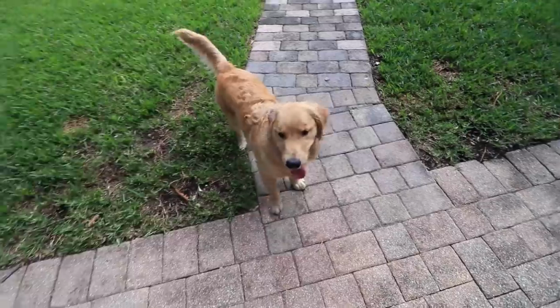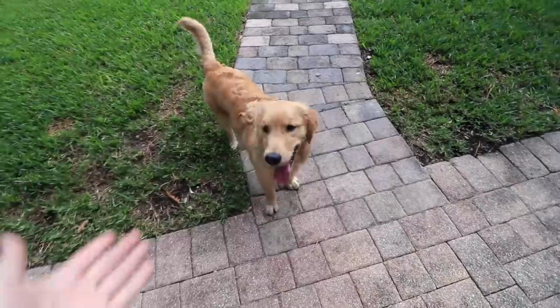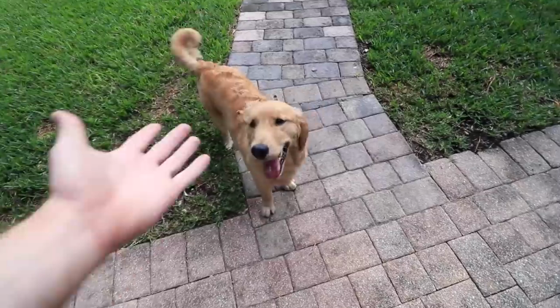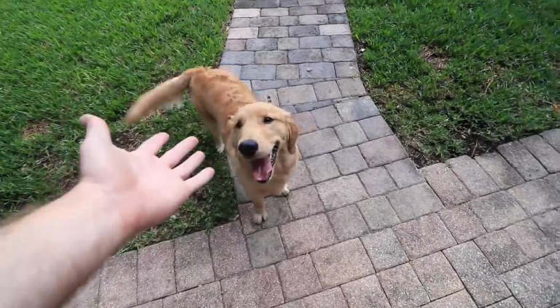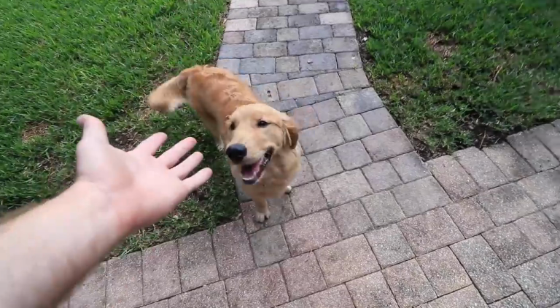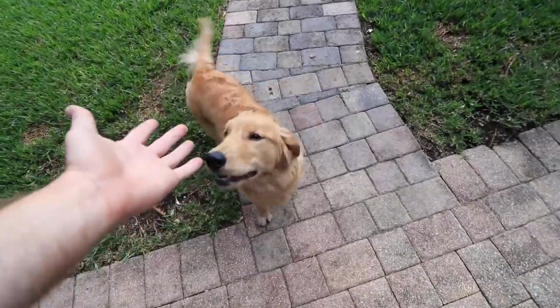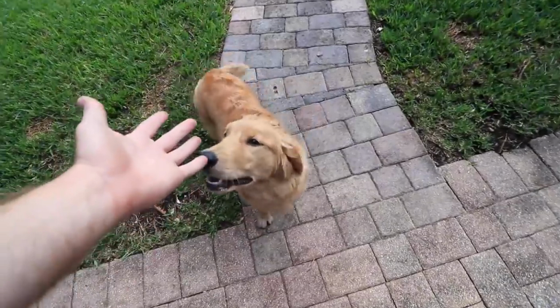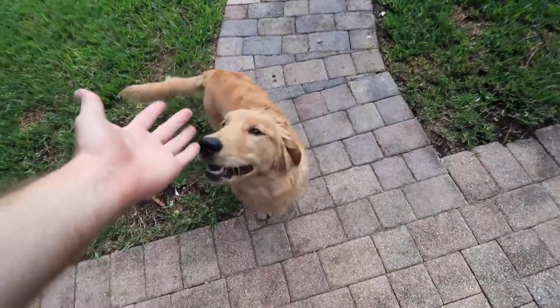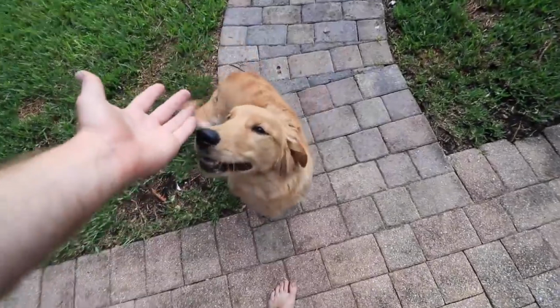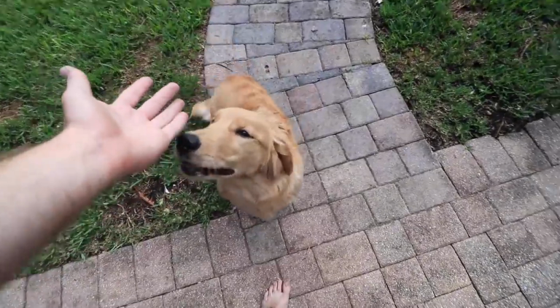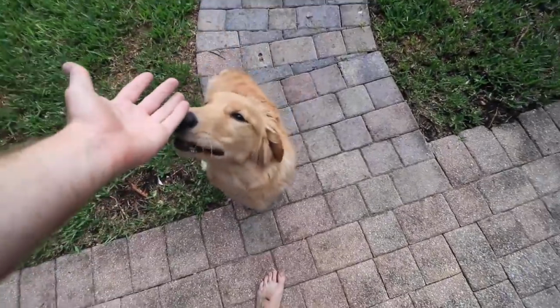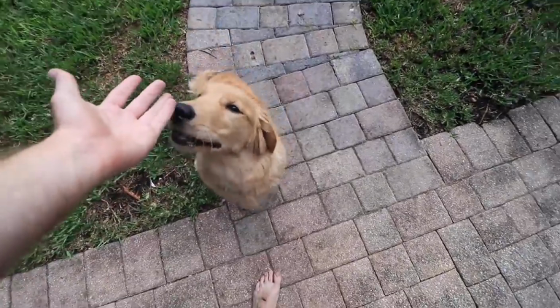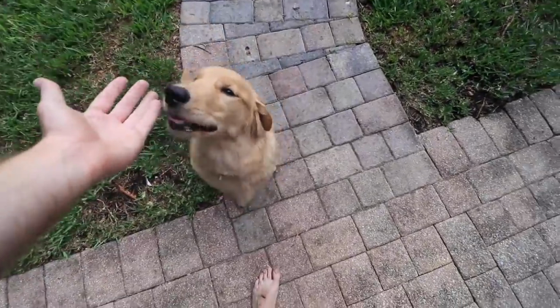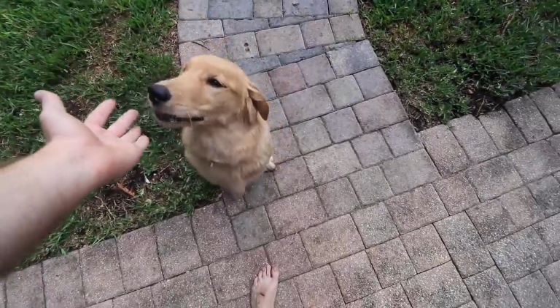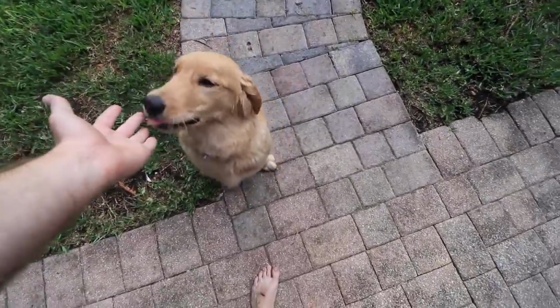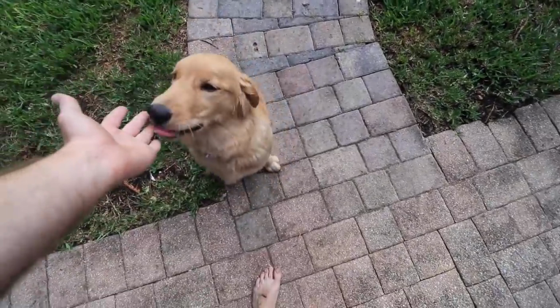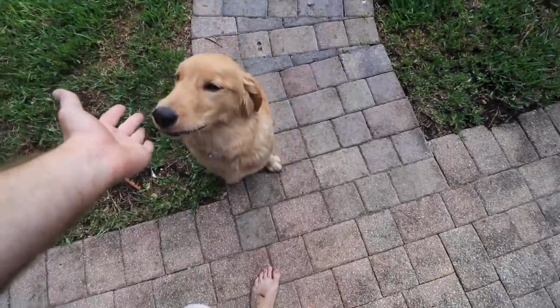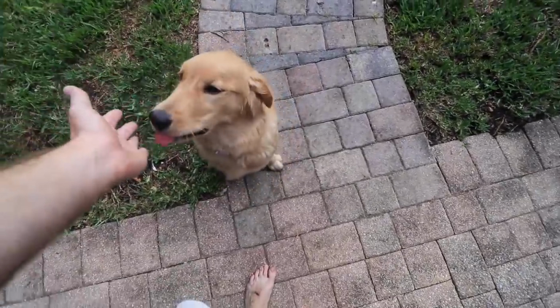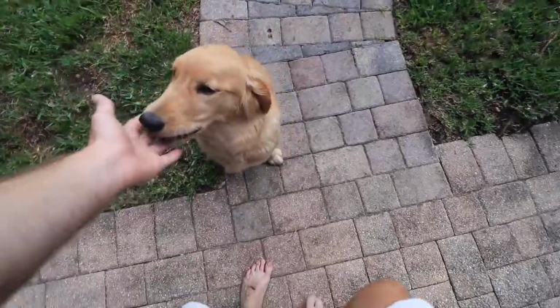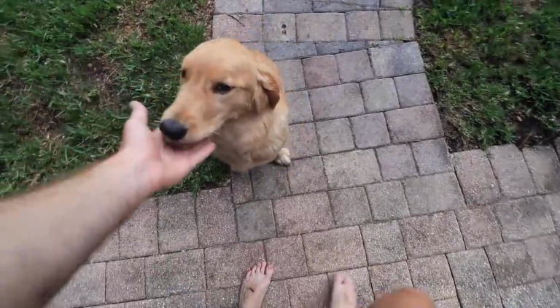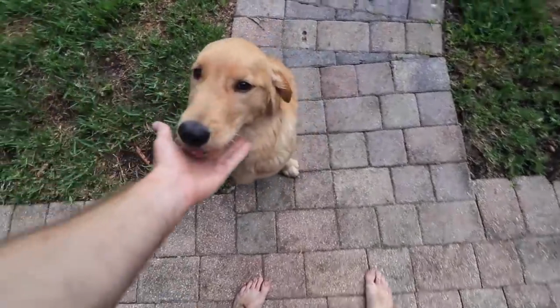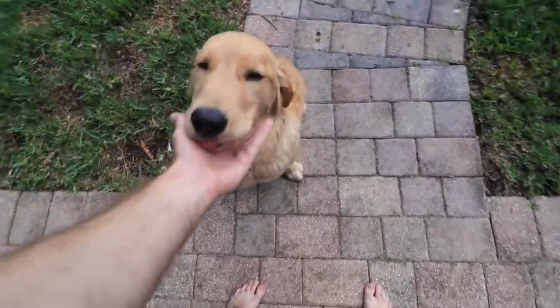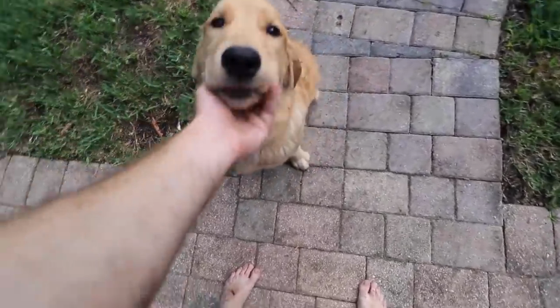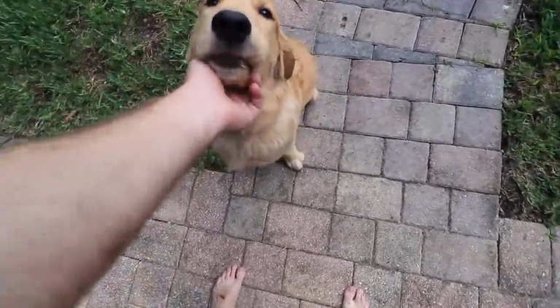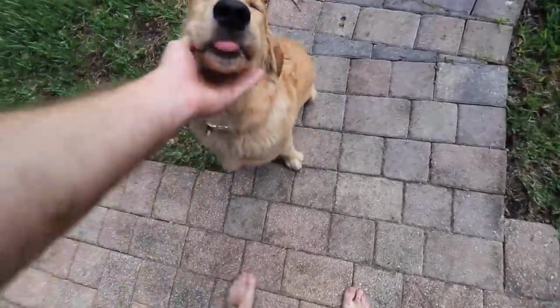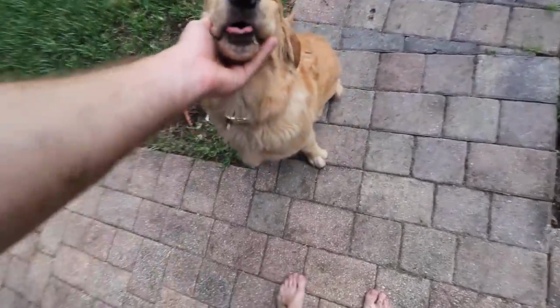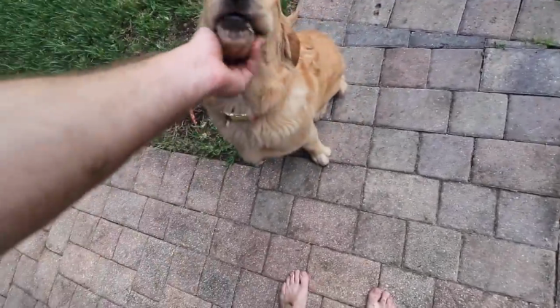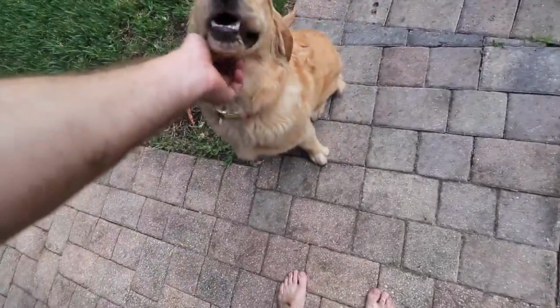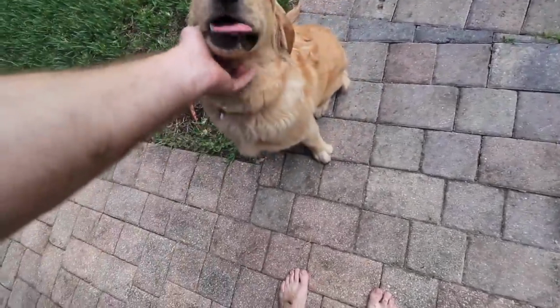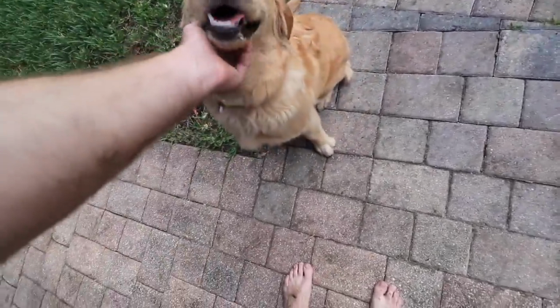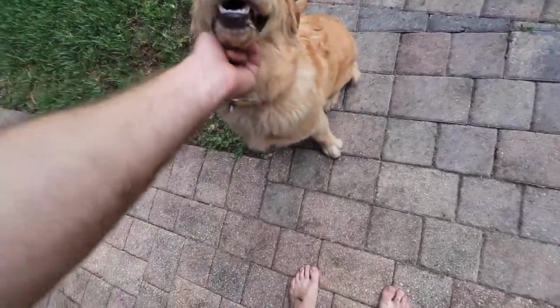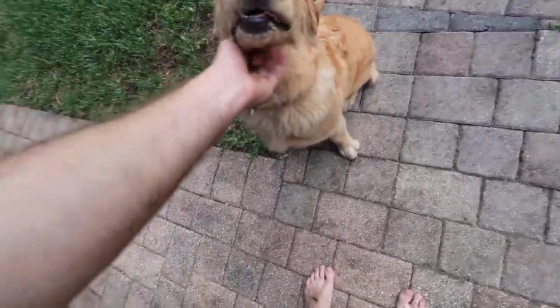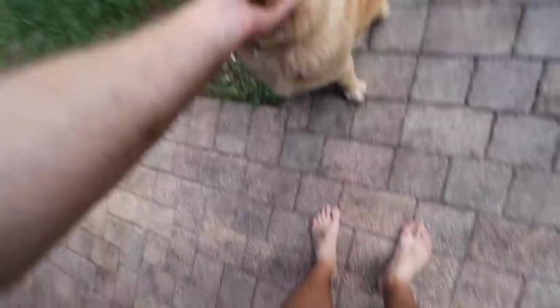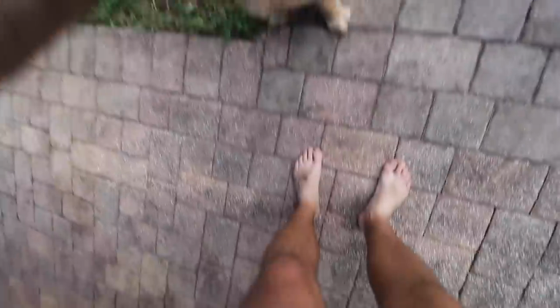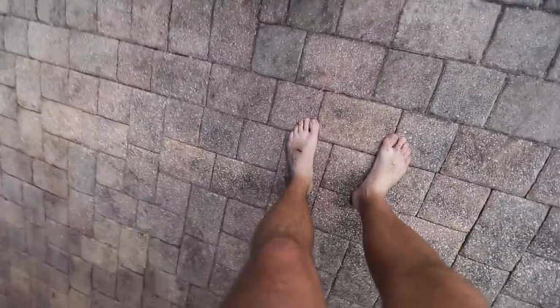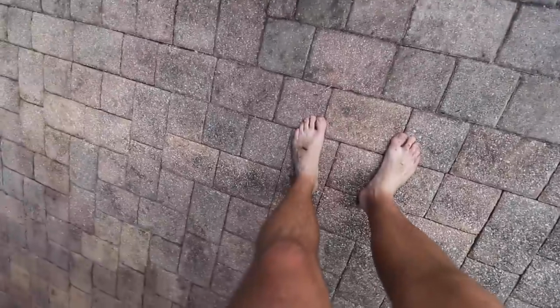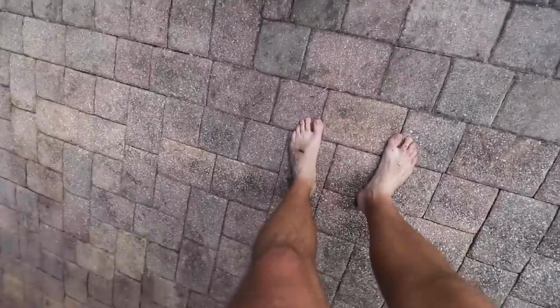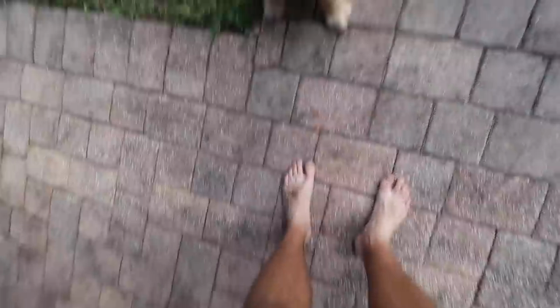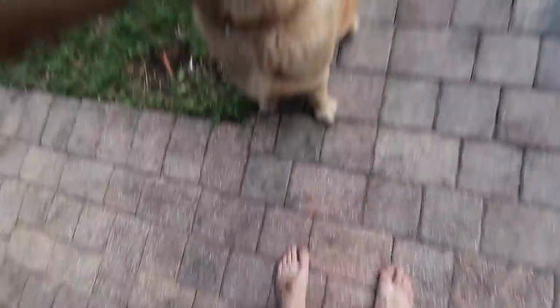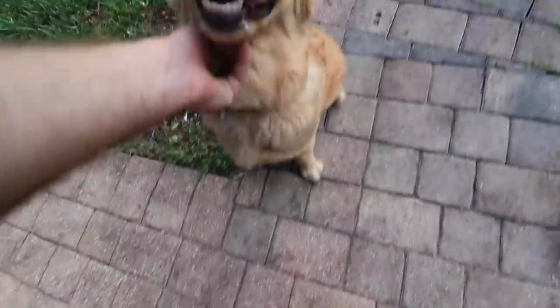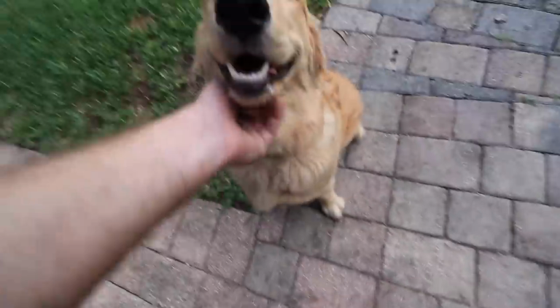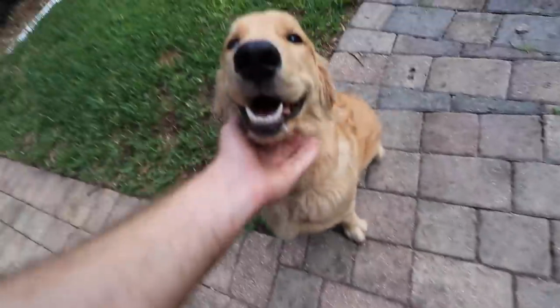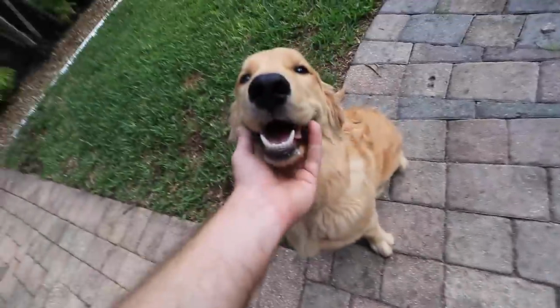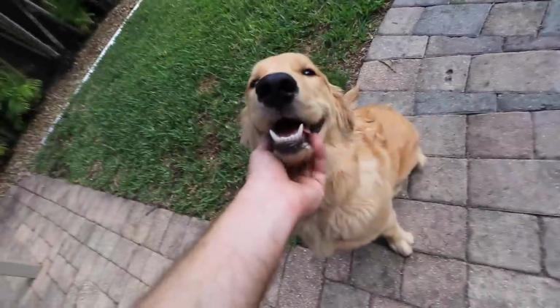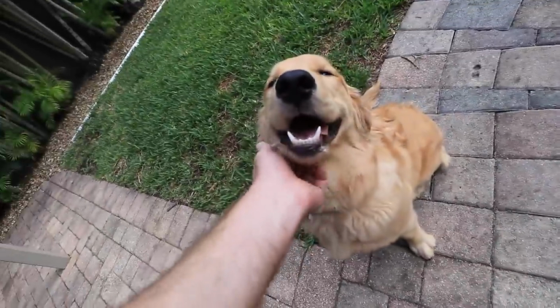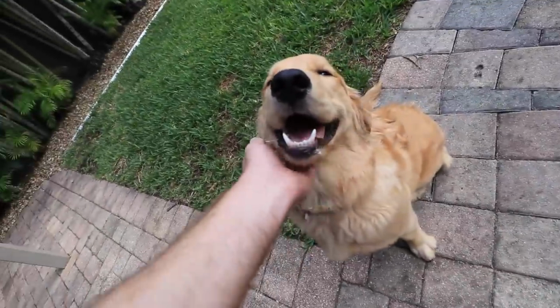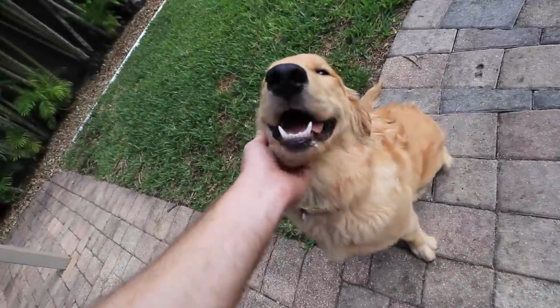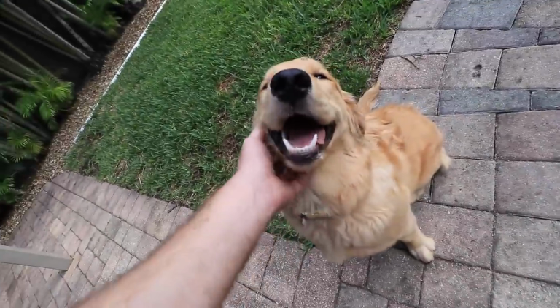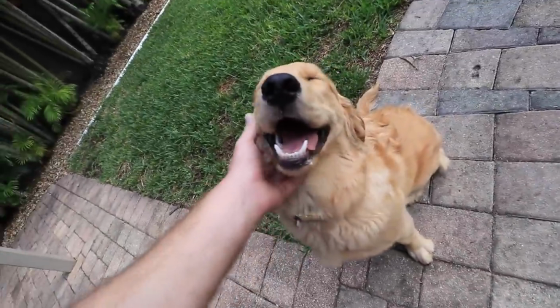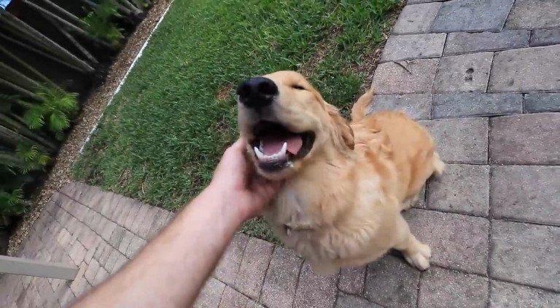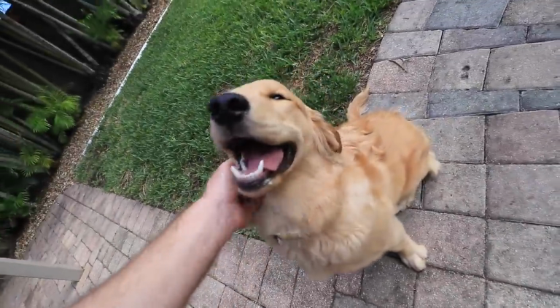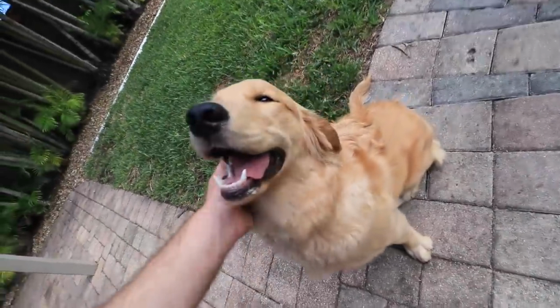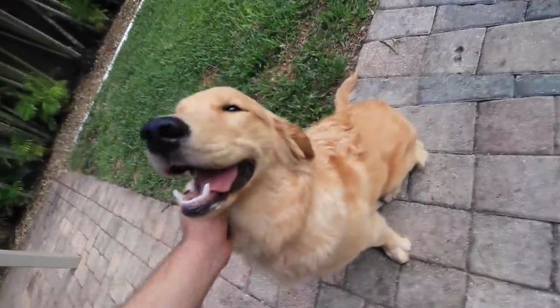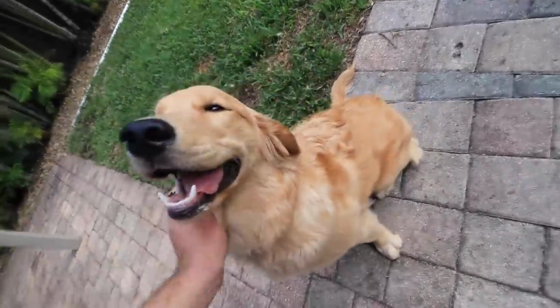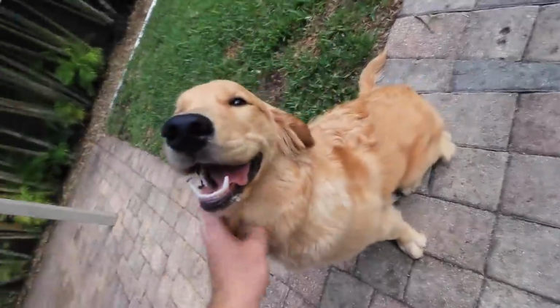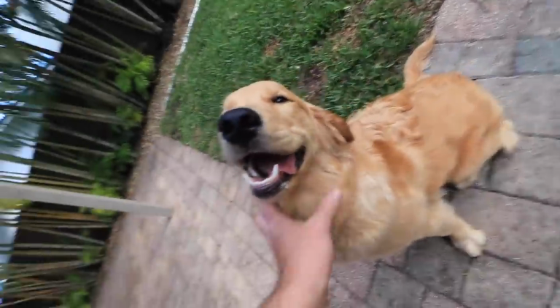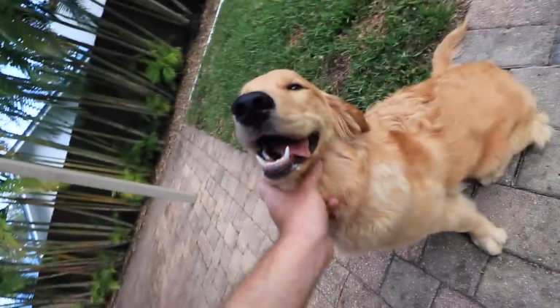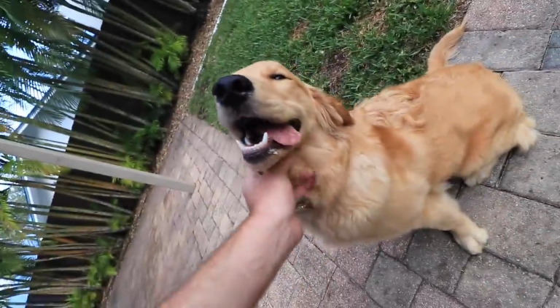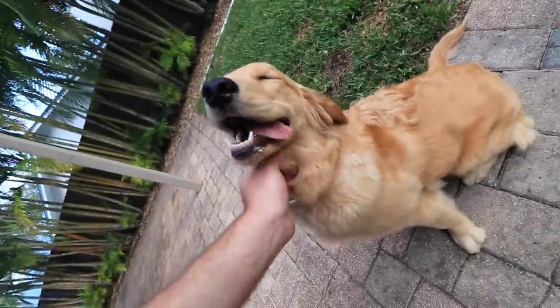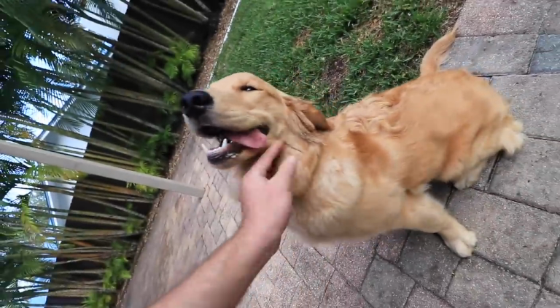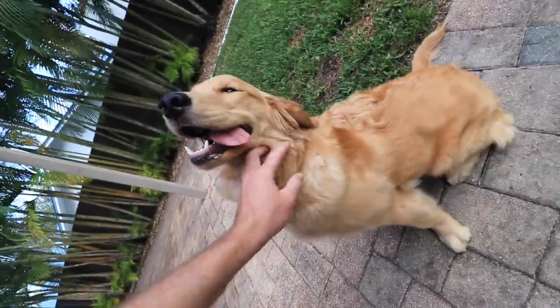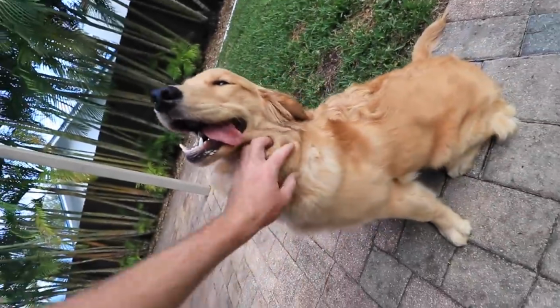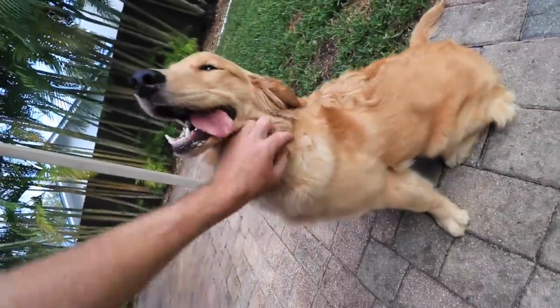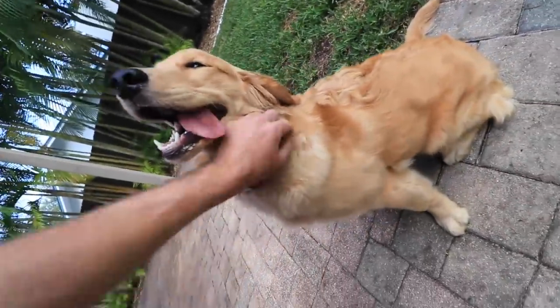What are you doing? Are you a happy dog? You've got dirt all over my feet now. Dirt all over my feet.